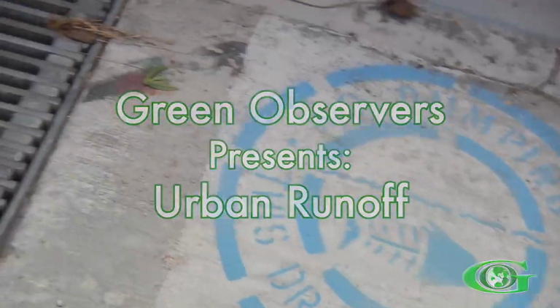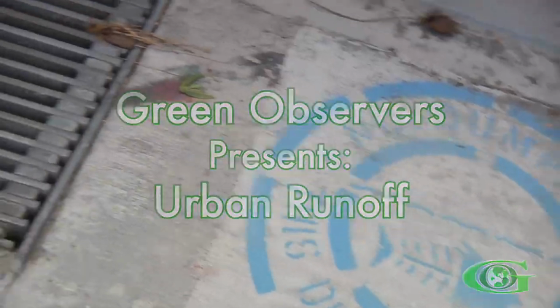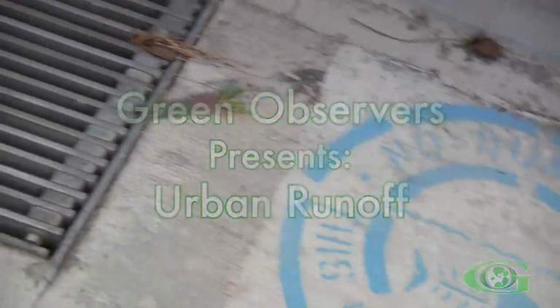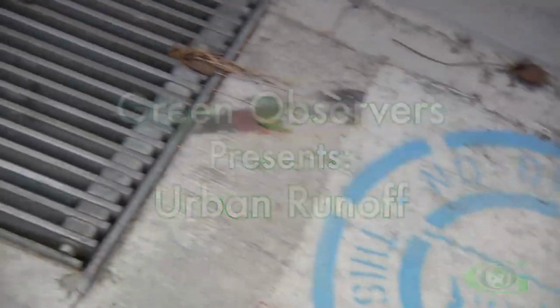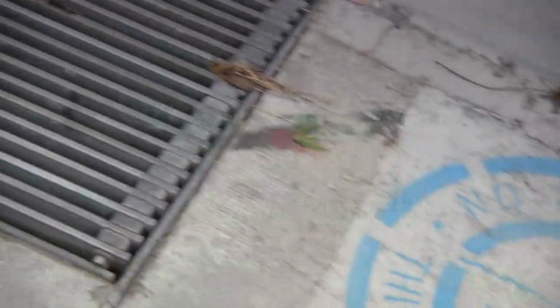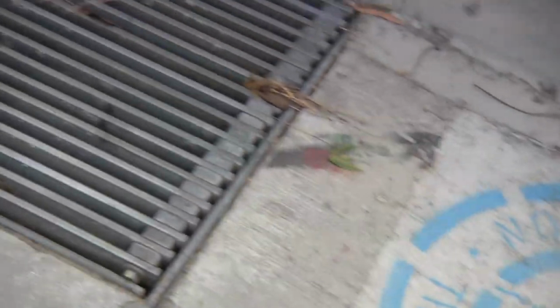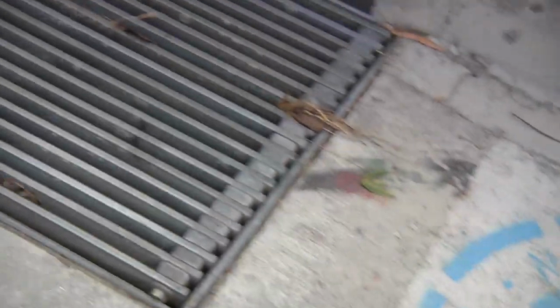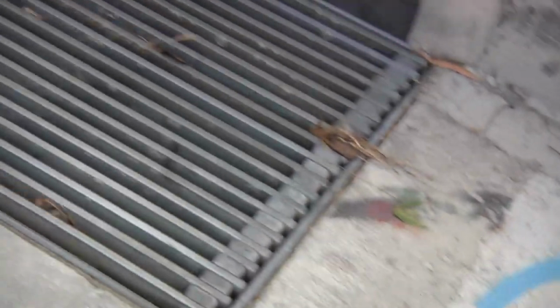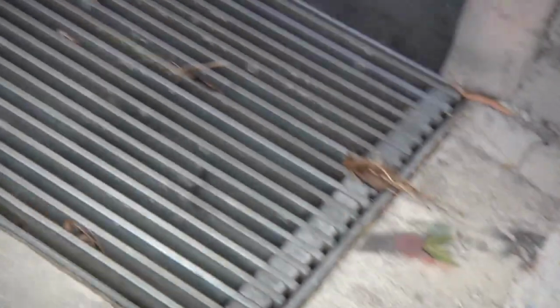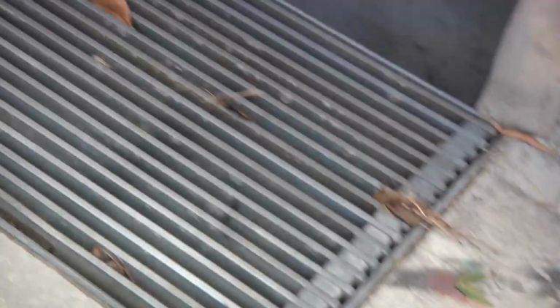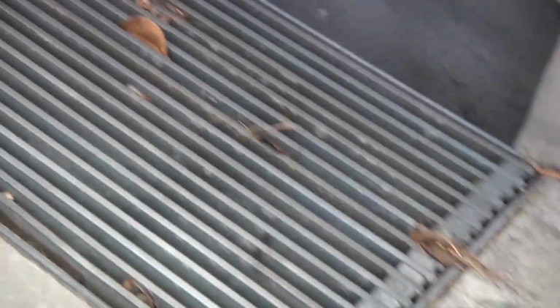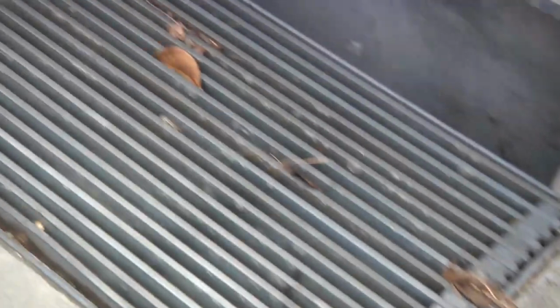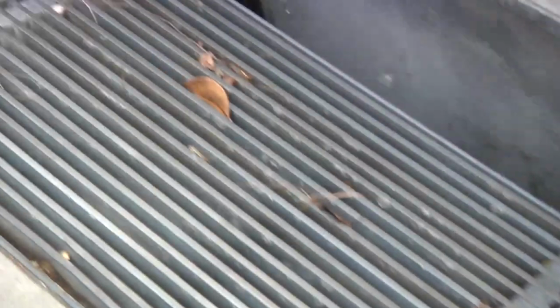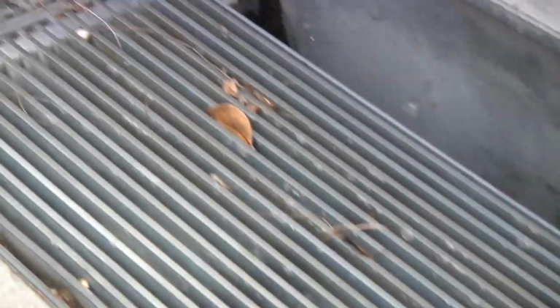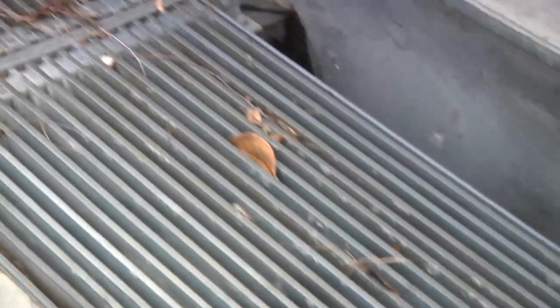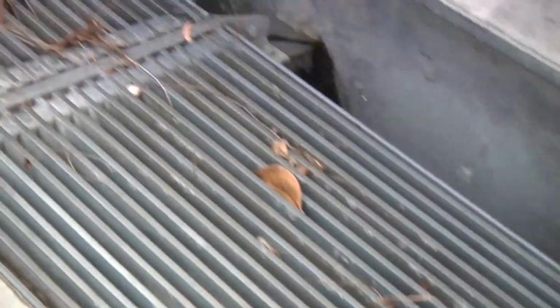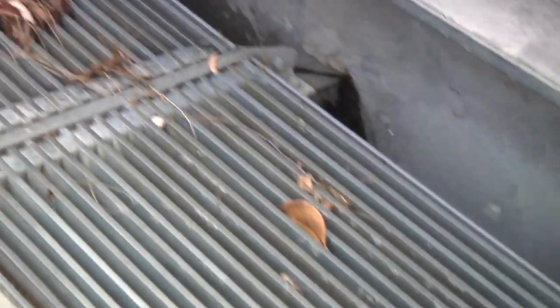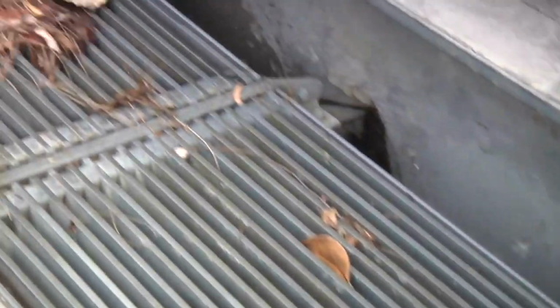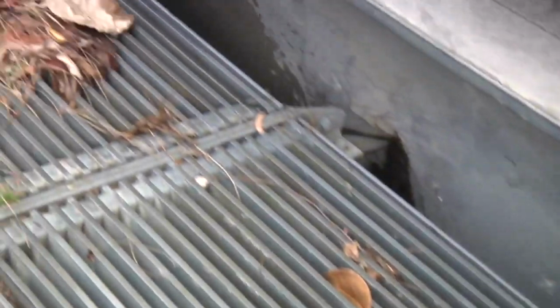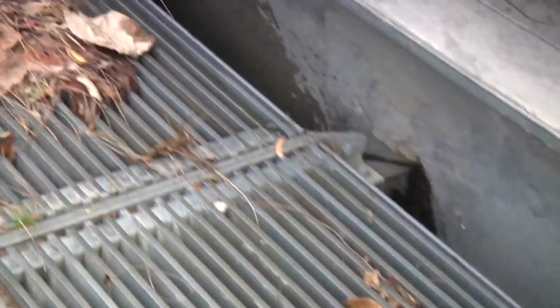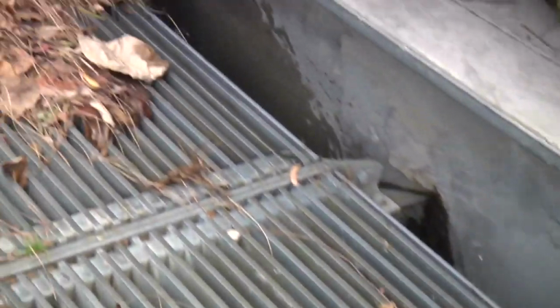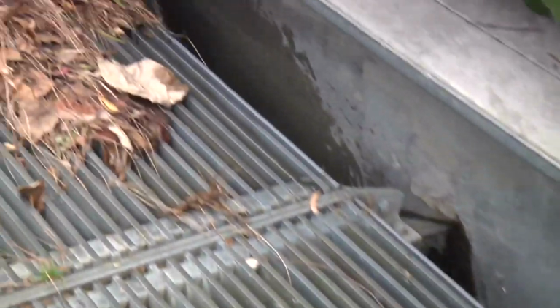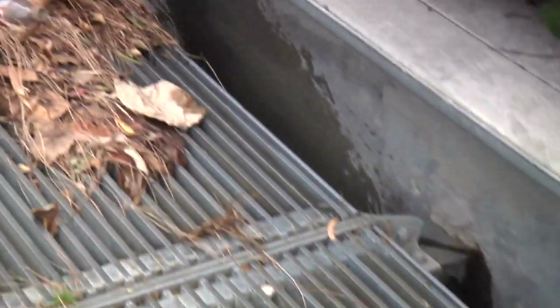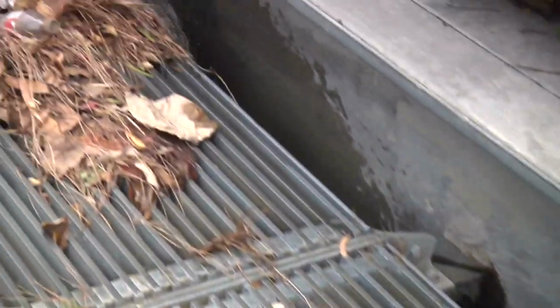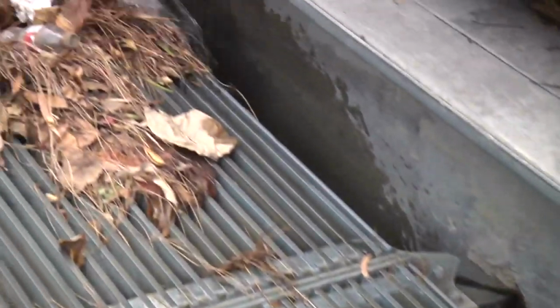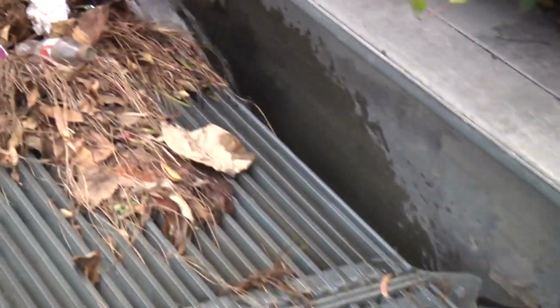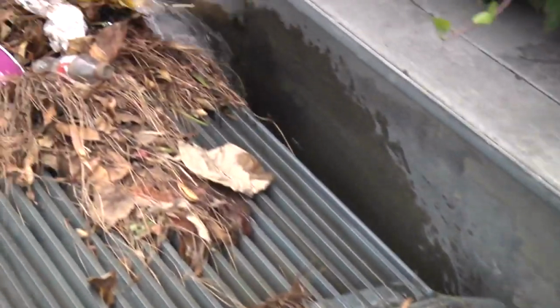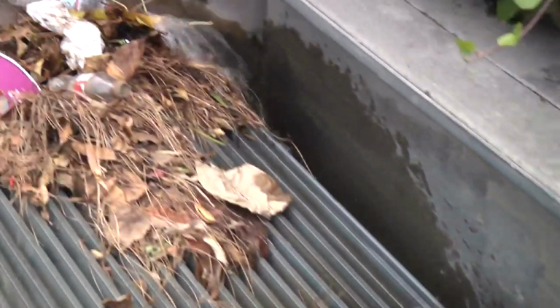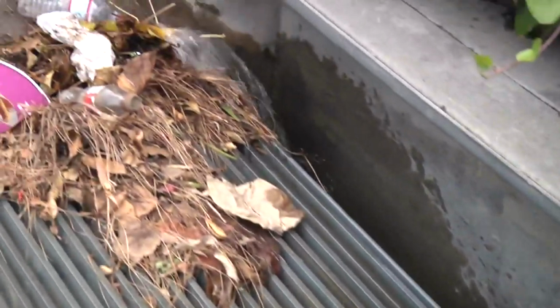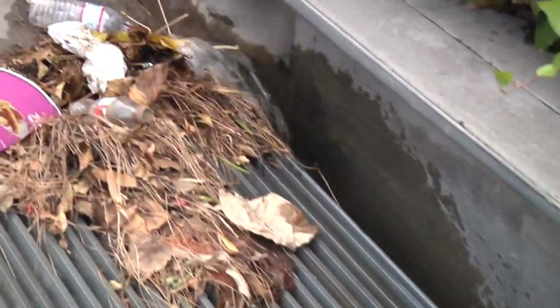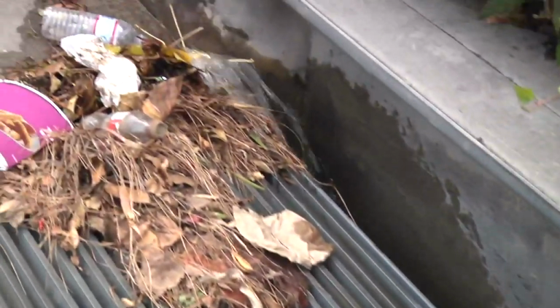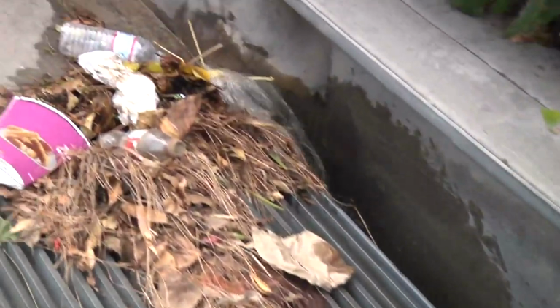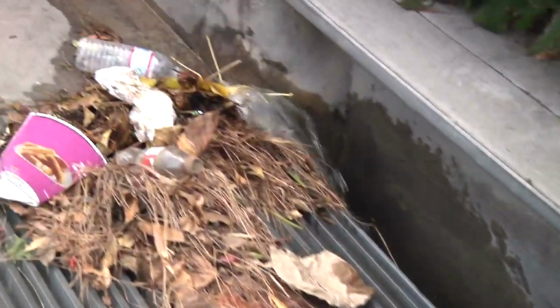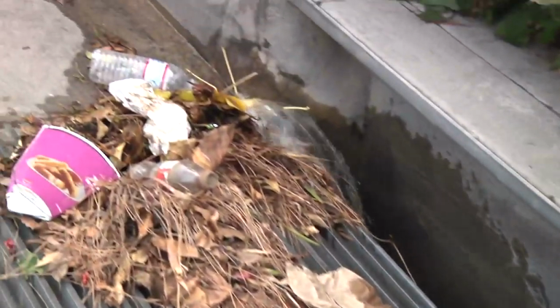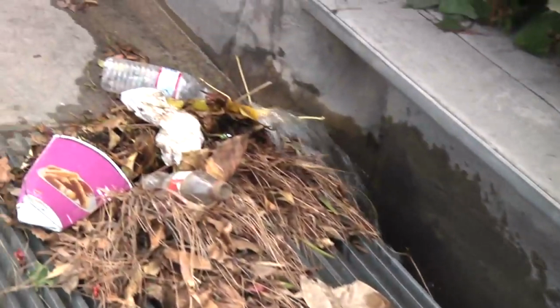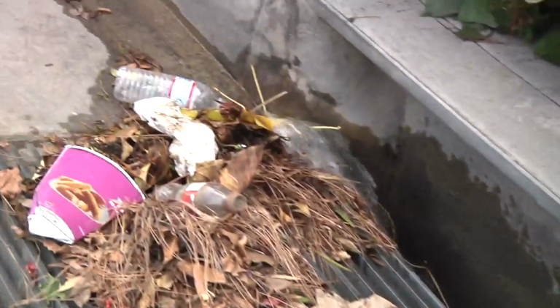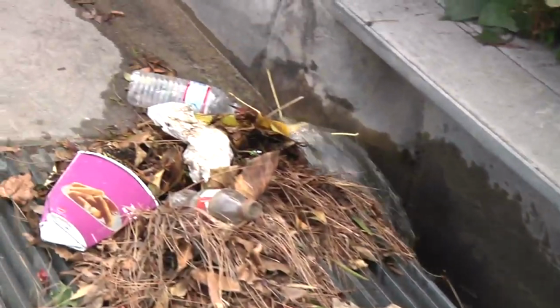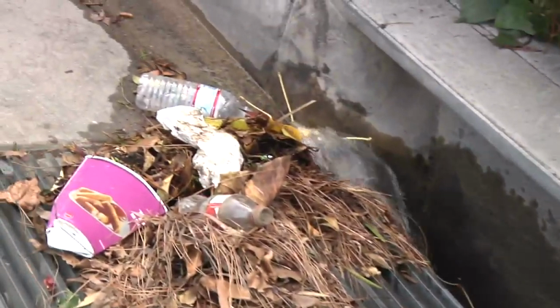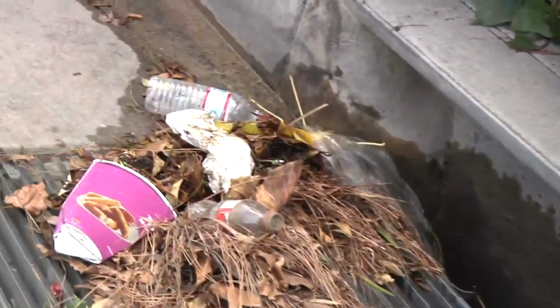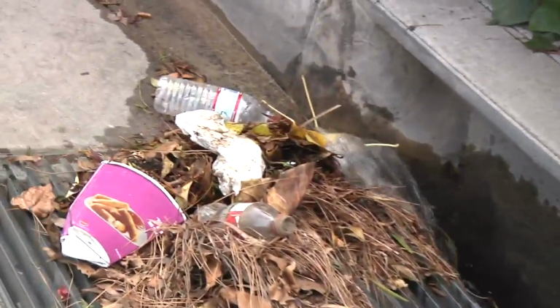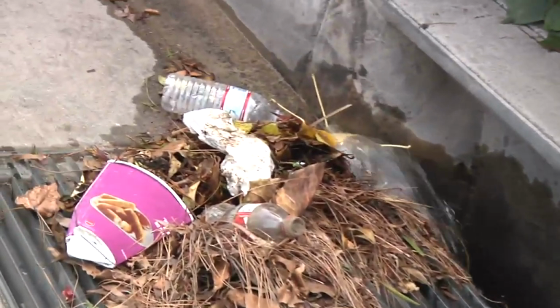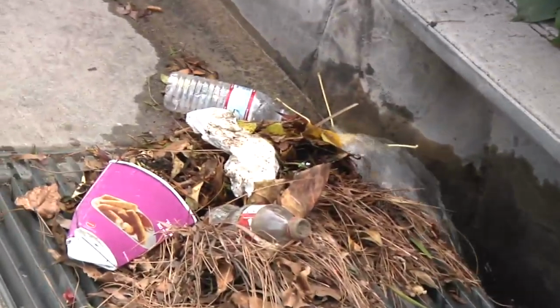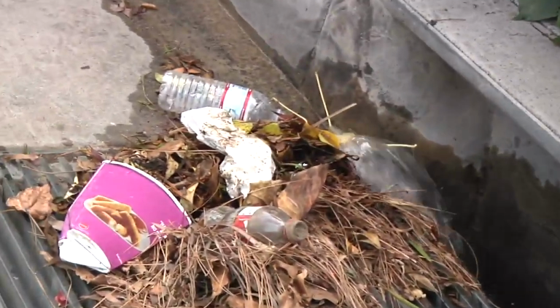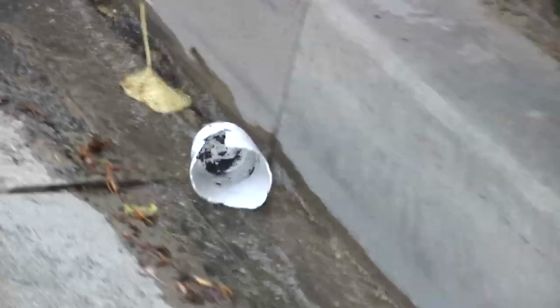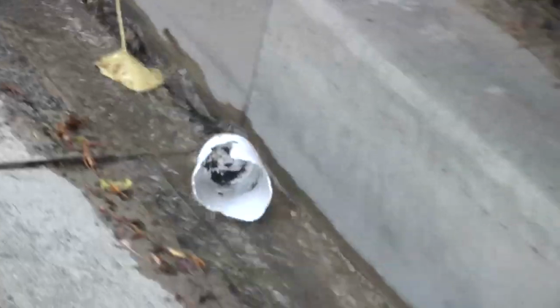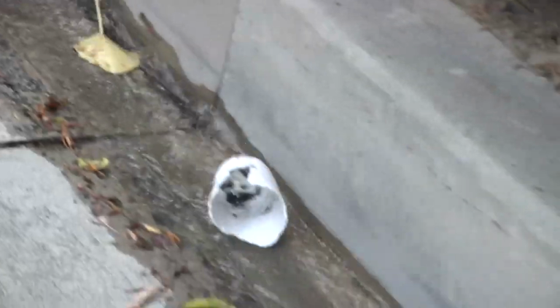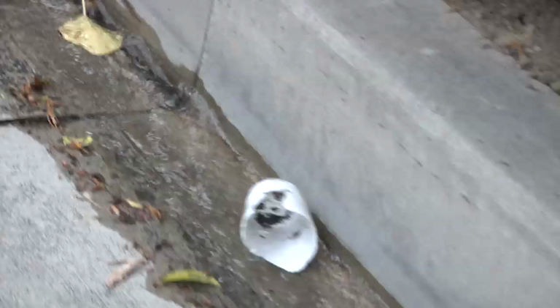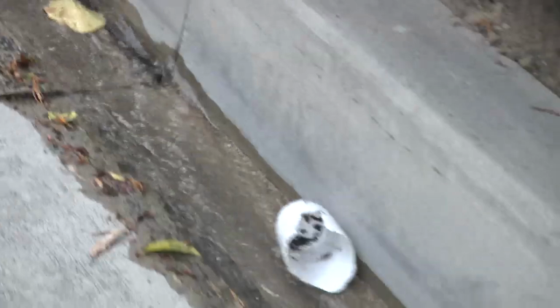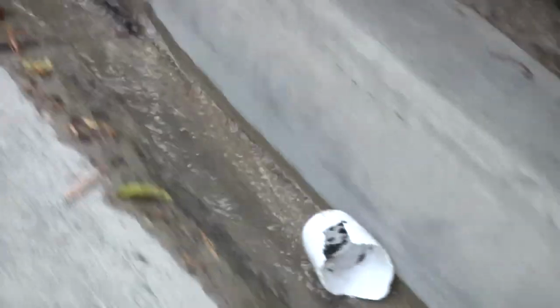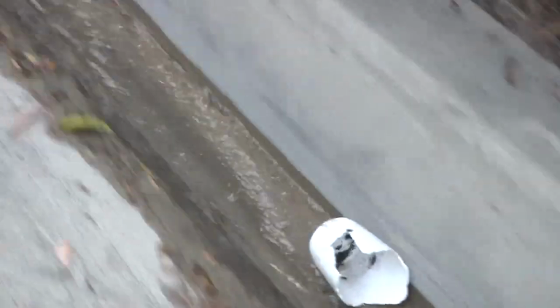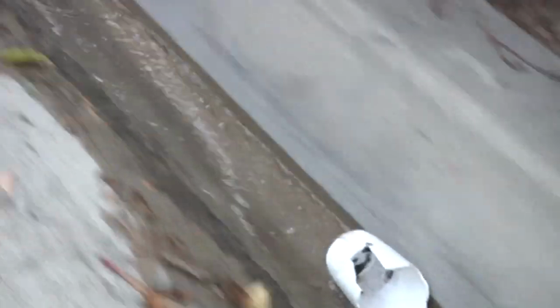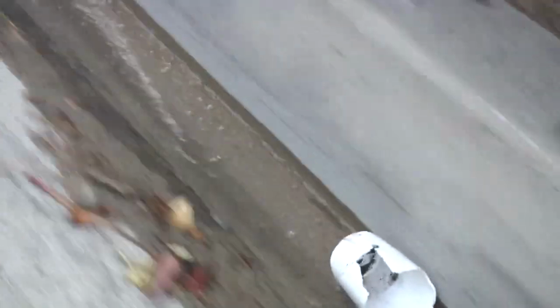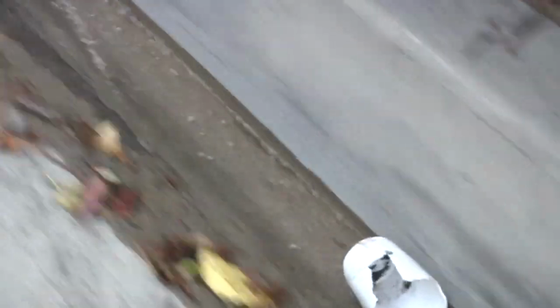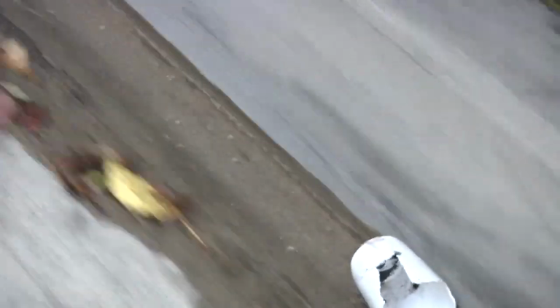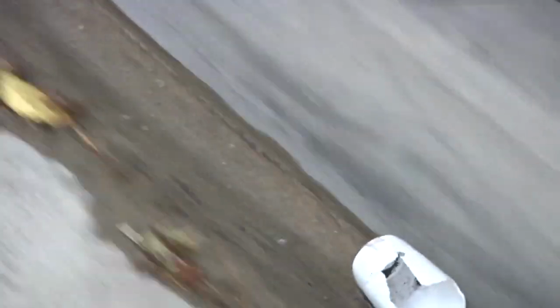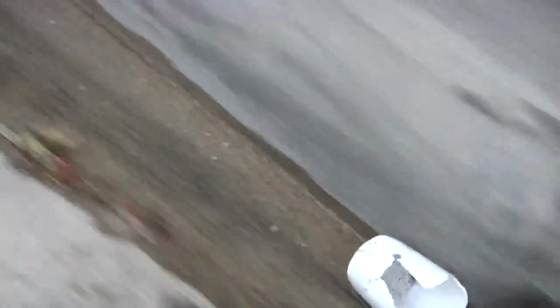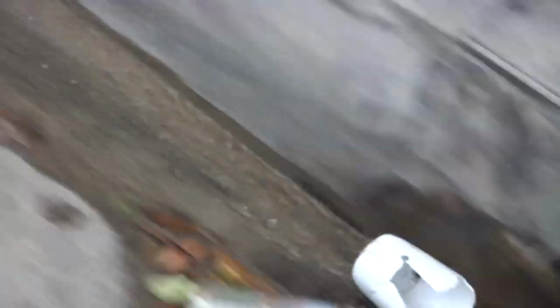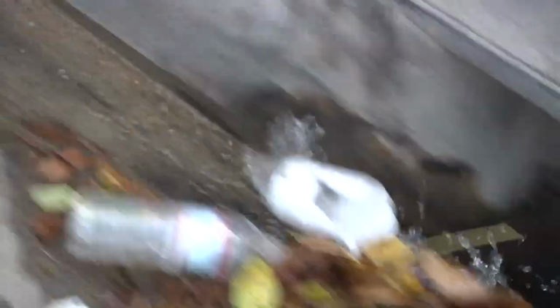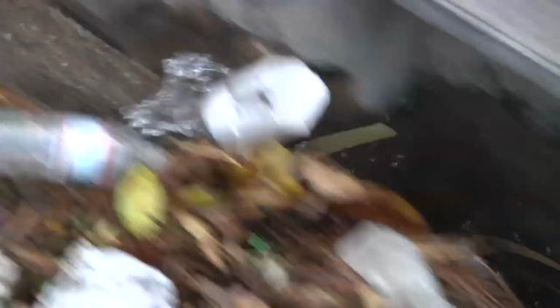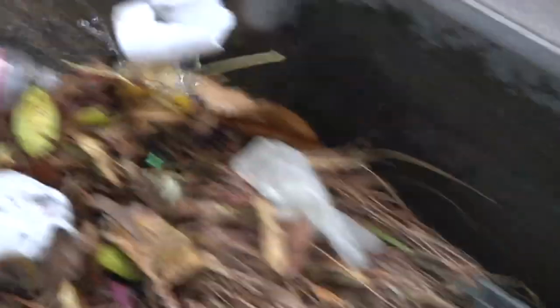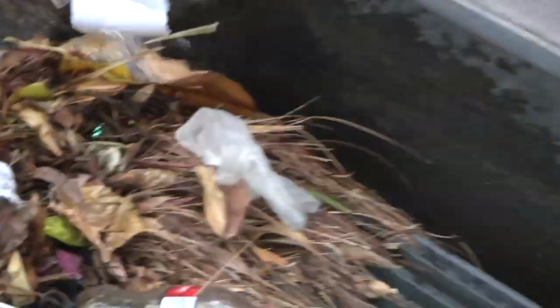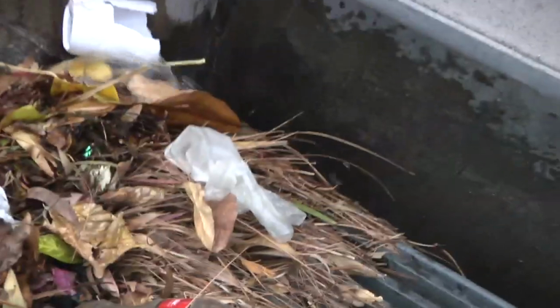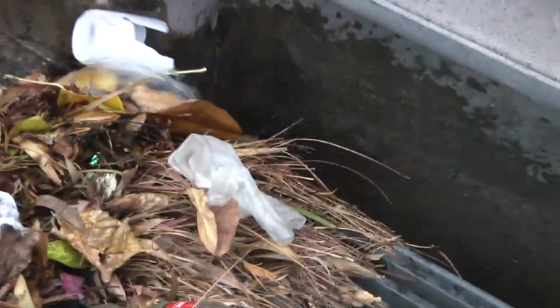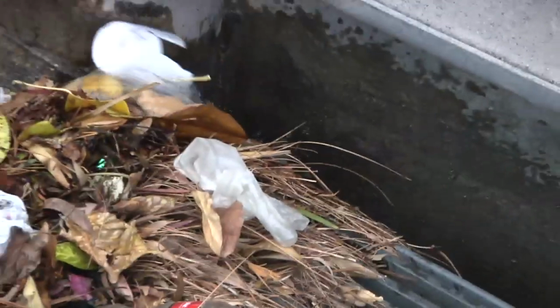In Los Angeles, most of the rainwater that falls on rooftops, parking lots, and sidewalks is sent into the street, storm drains, and to the ocean.